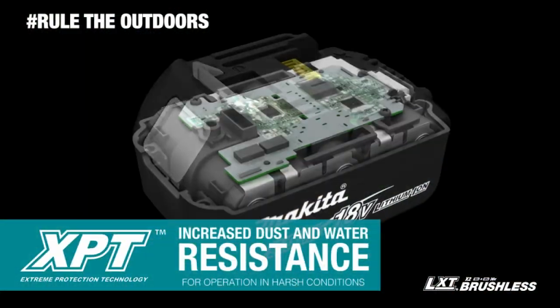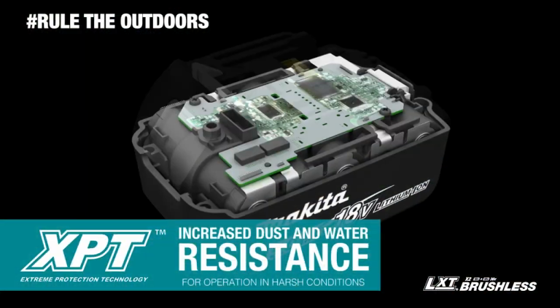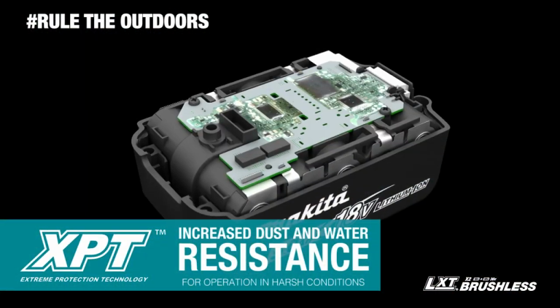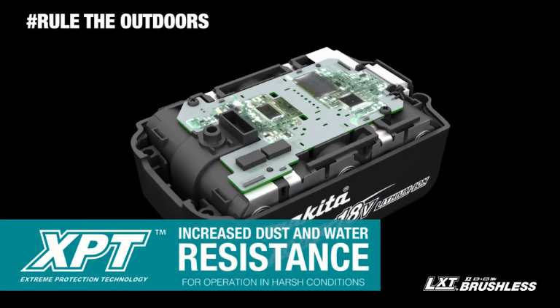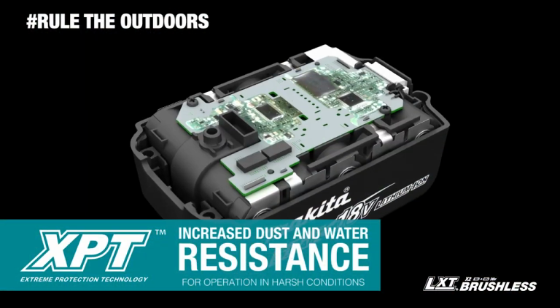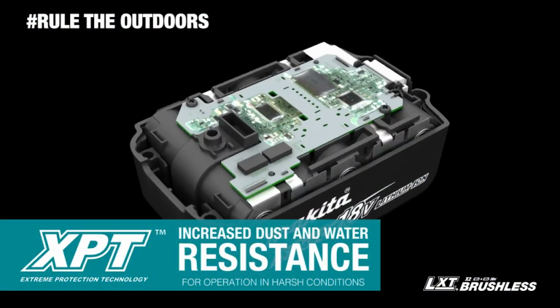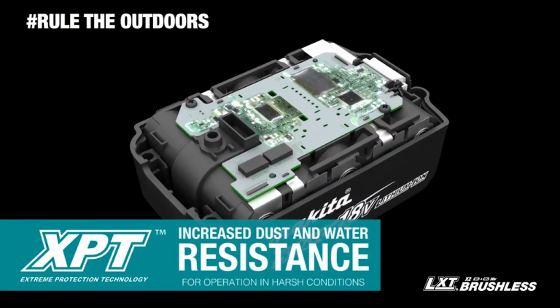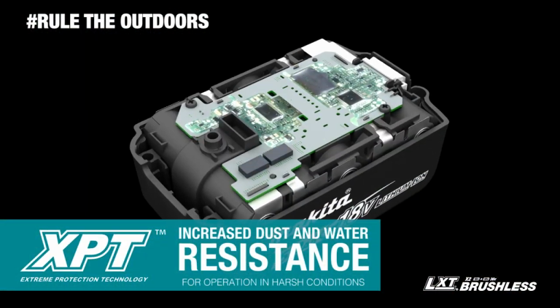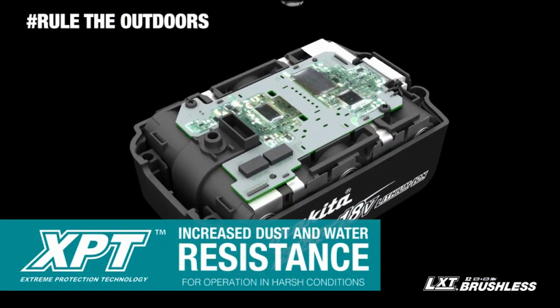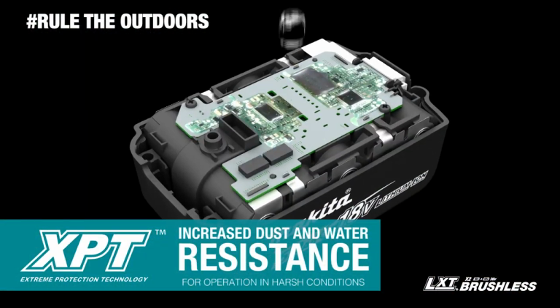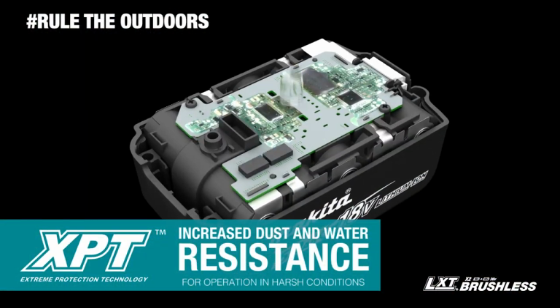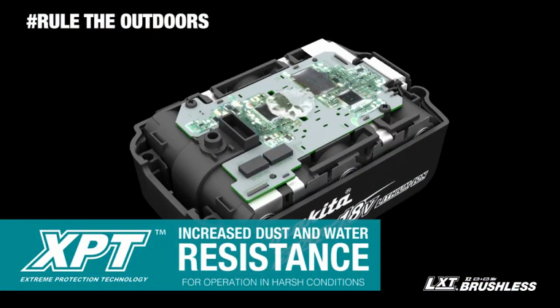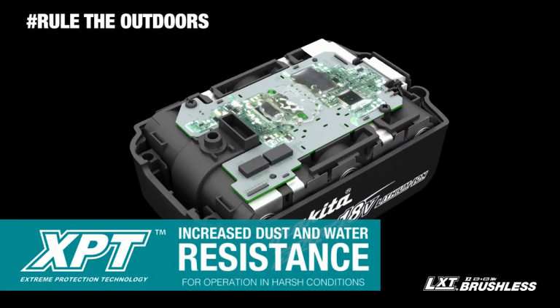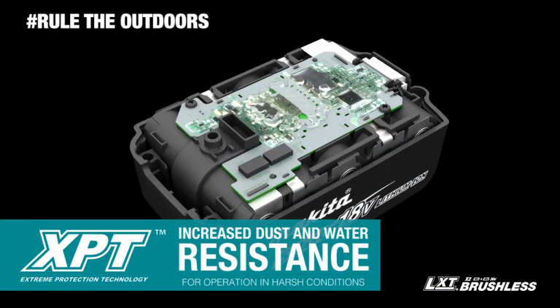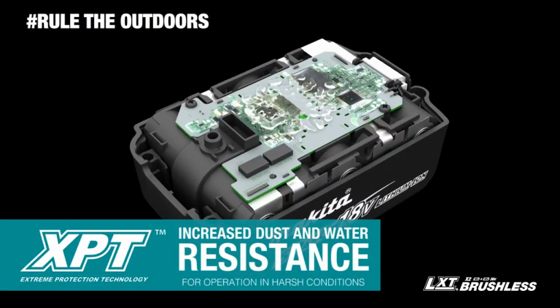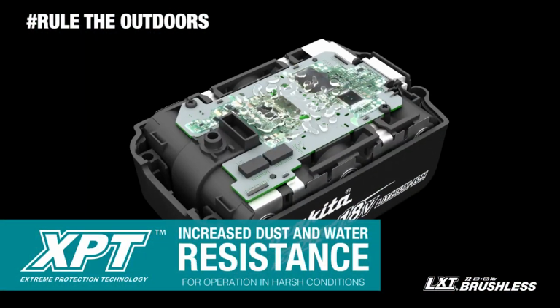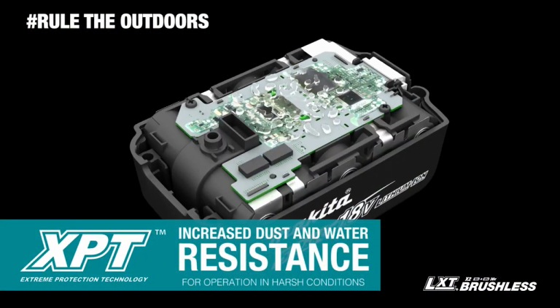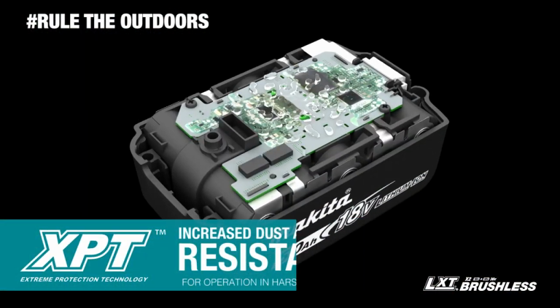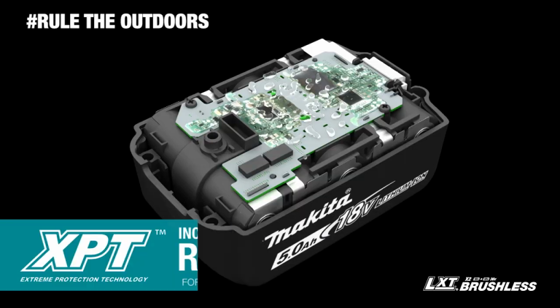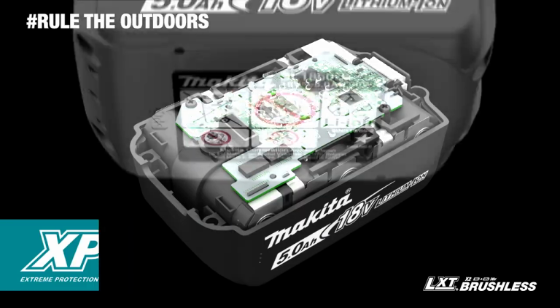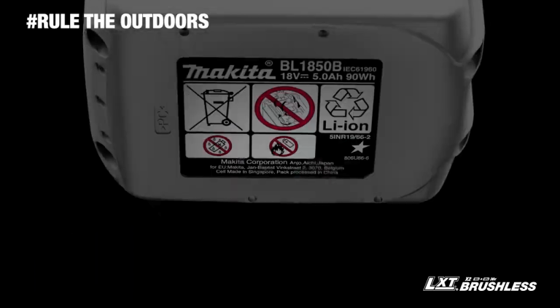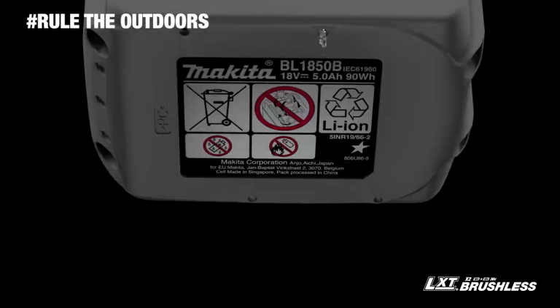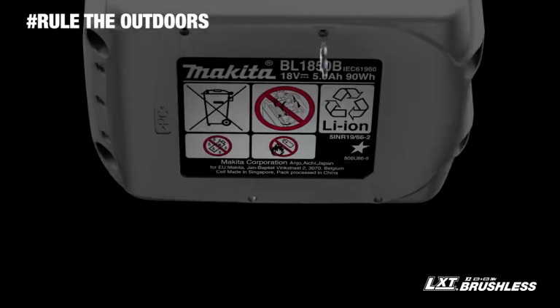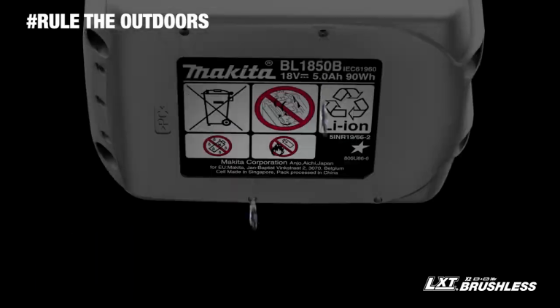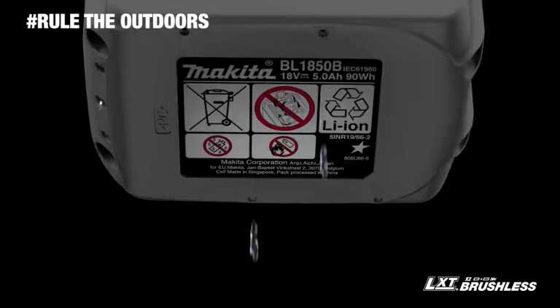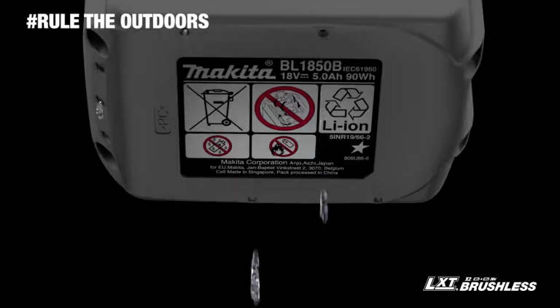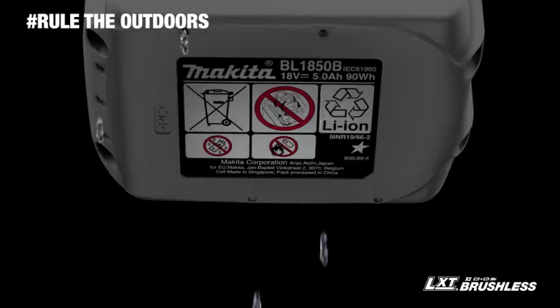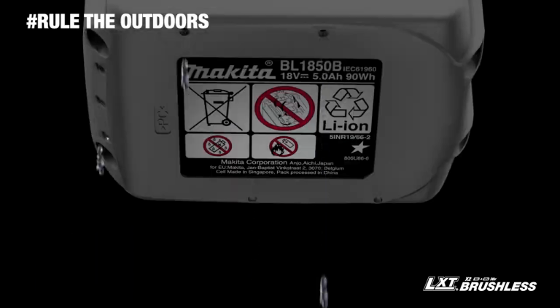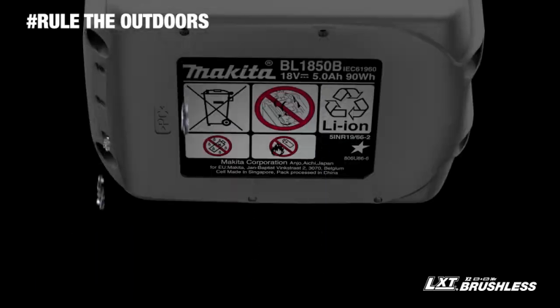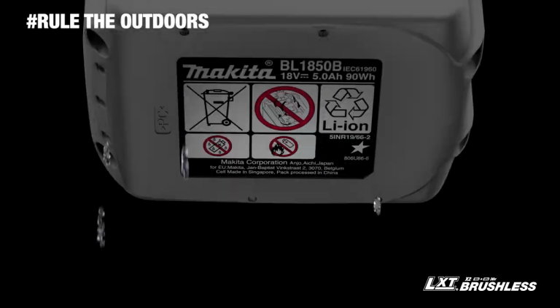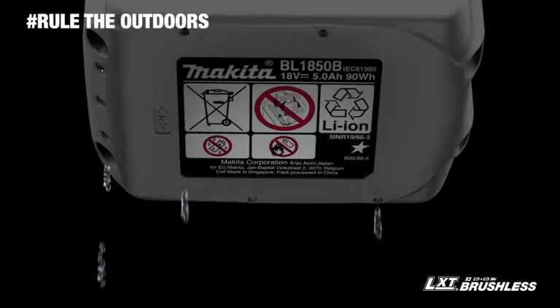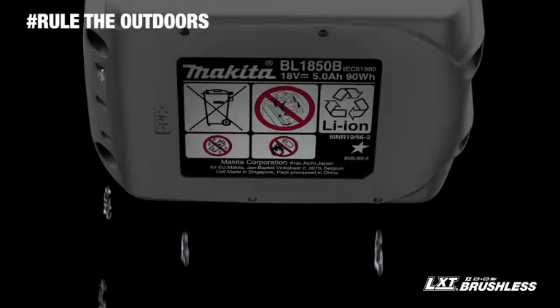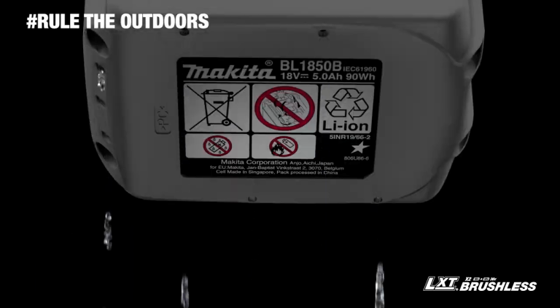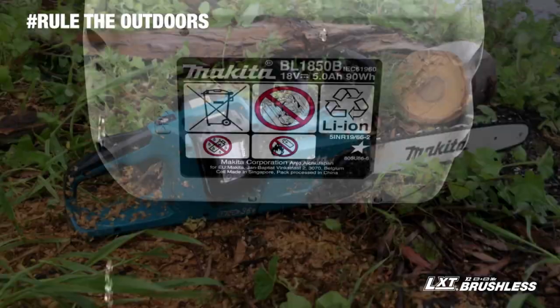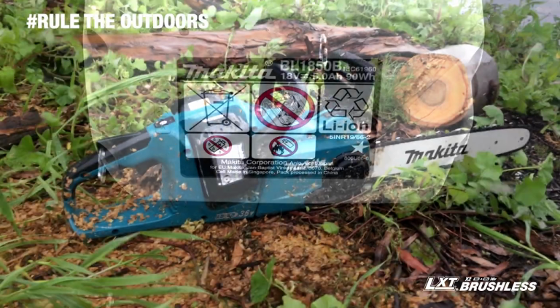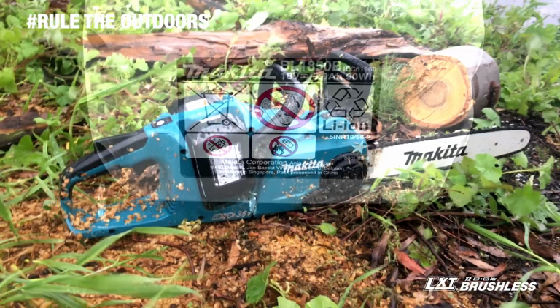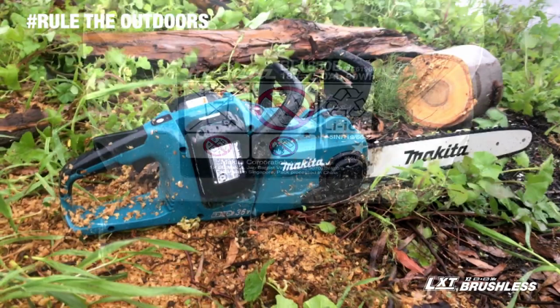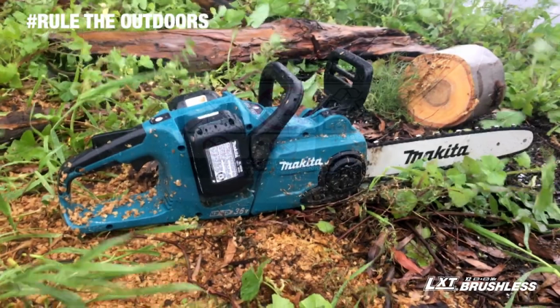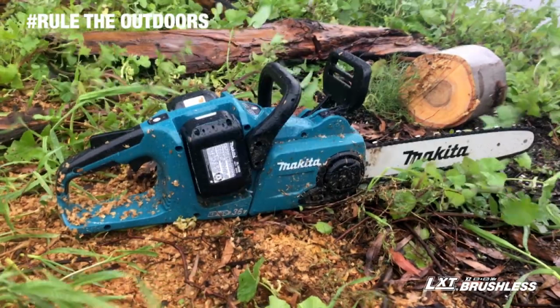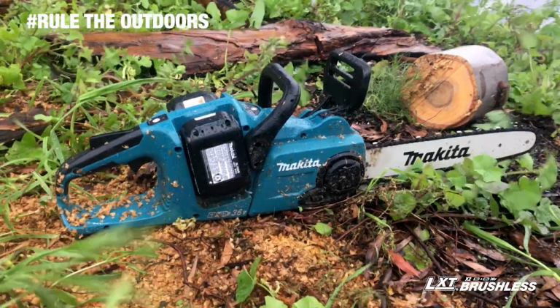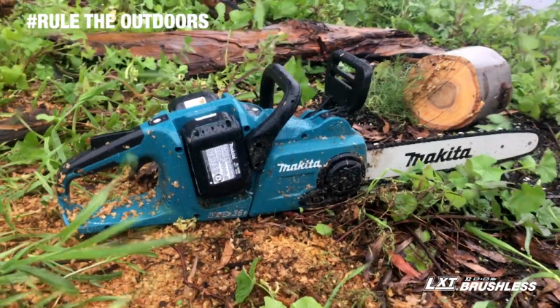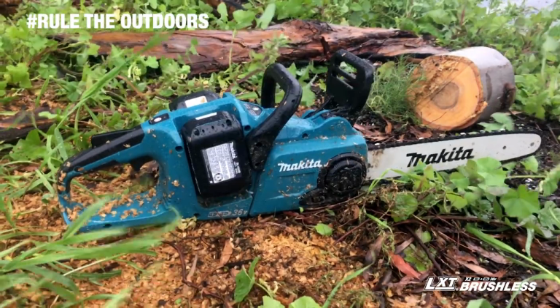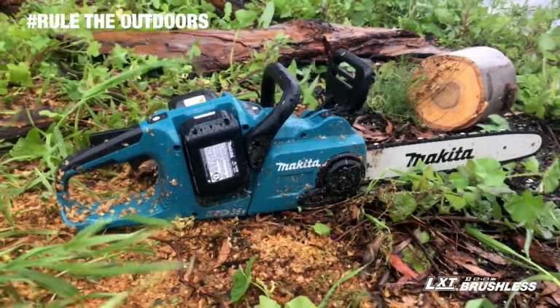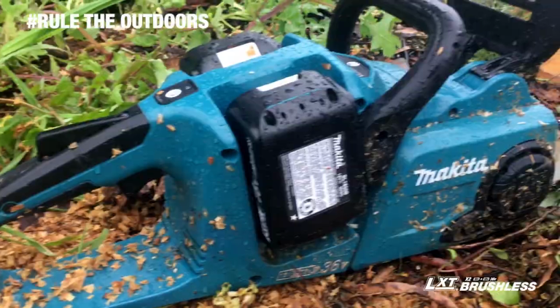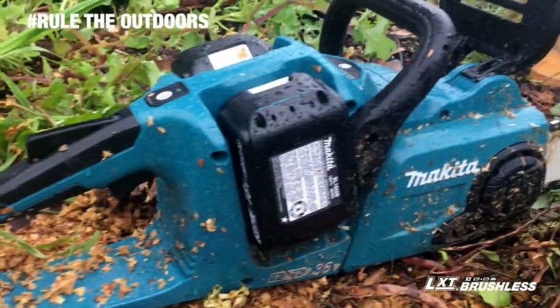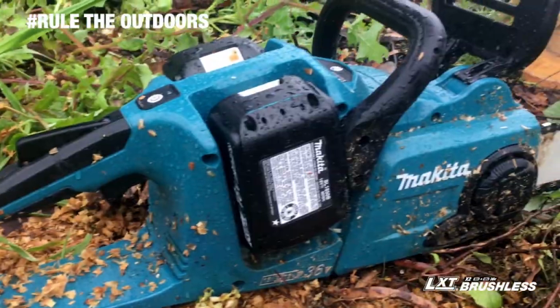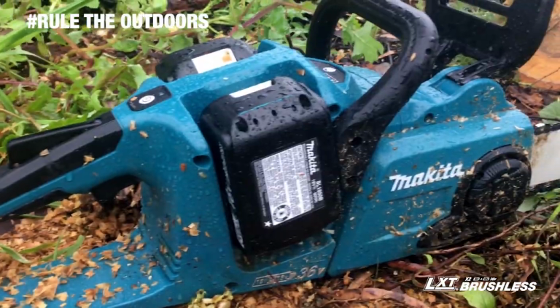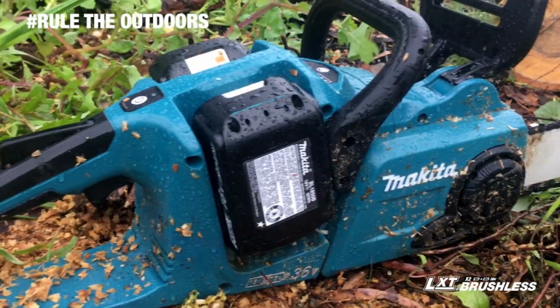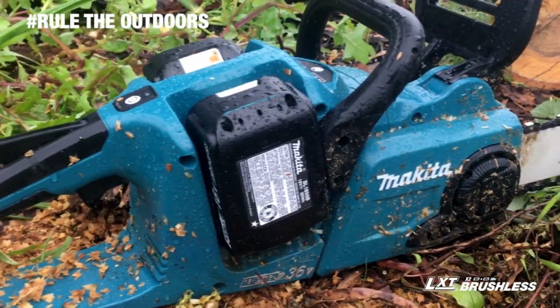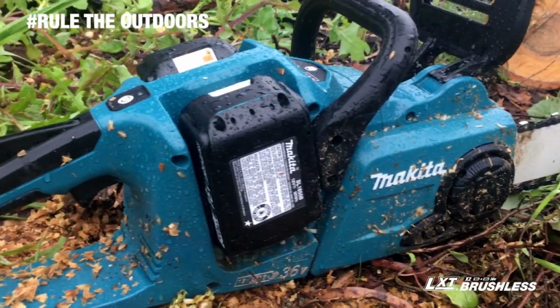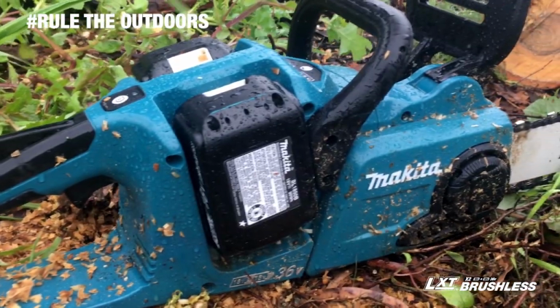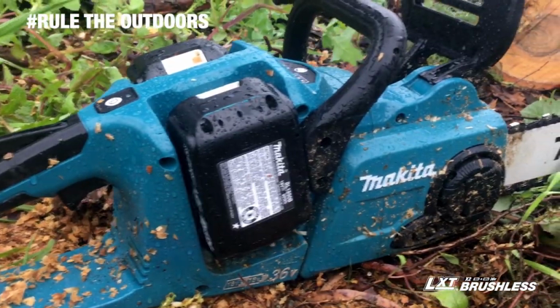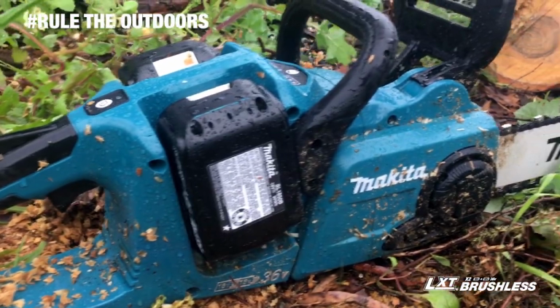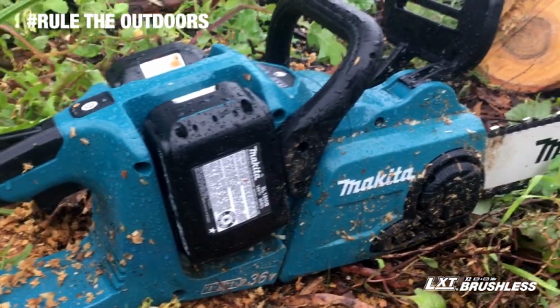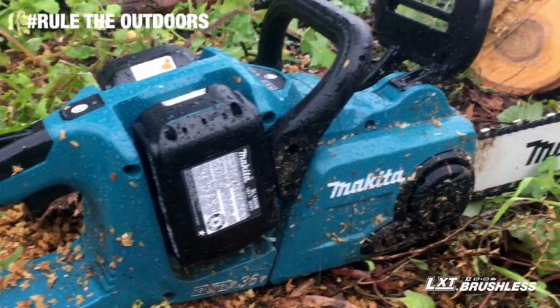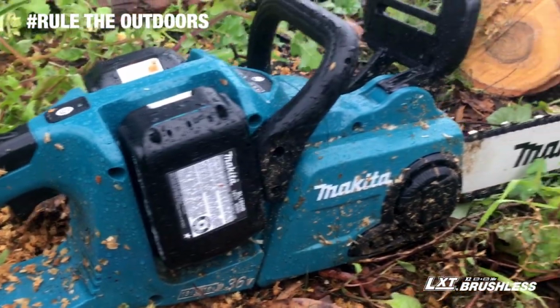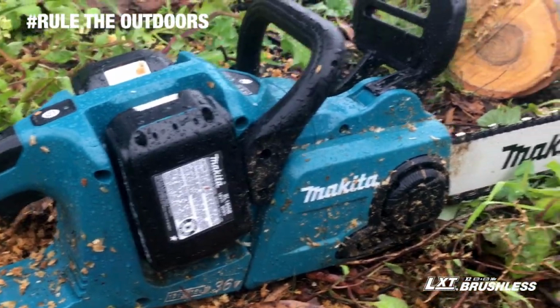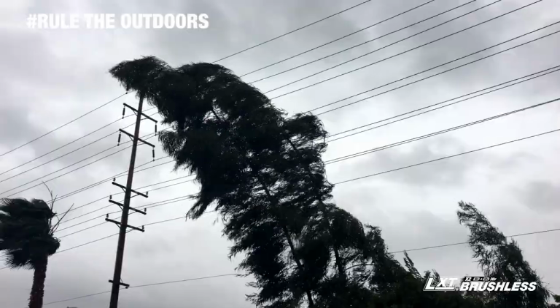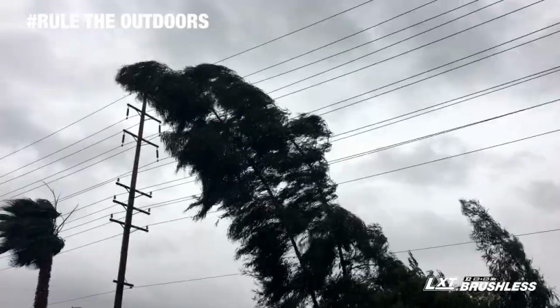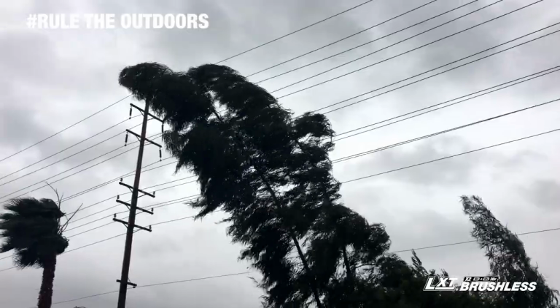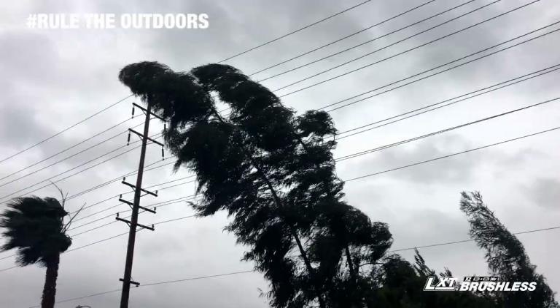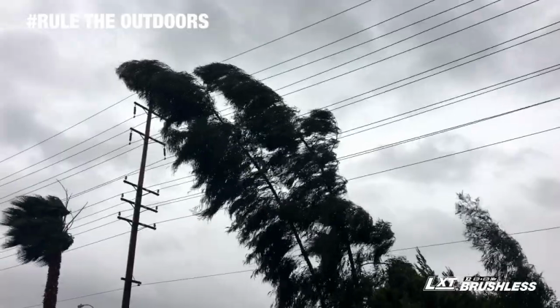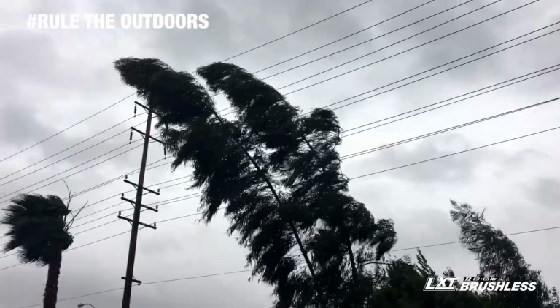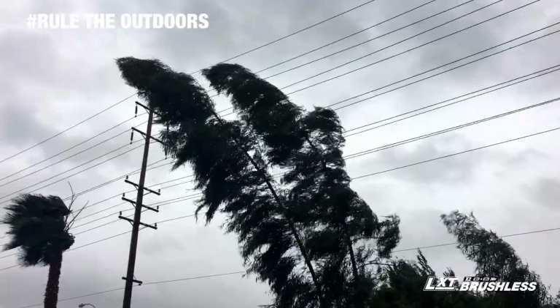The chainsaw features extreme protection technology engineered for increased dust and water resistance for operation in harsh job site conditions.